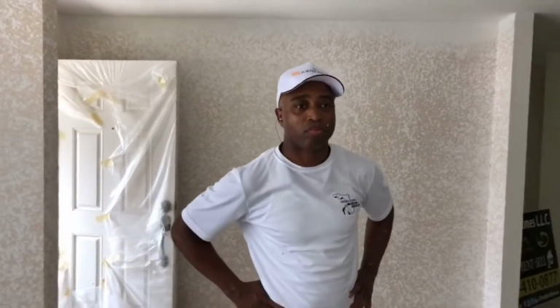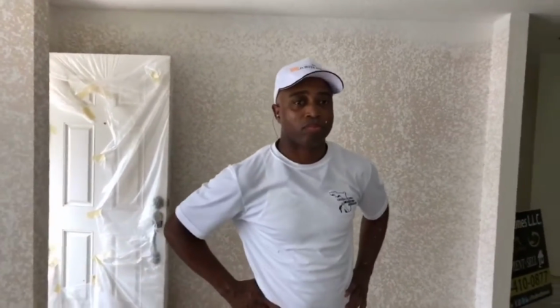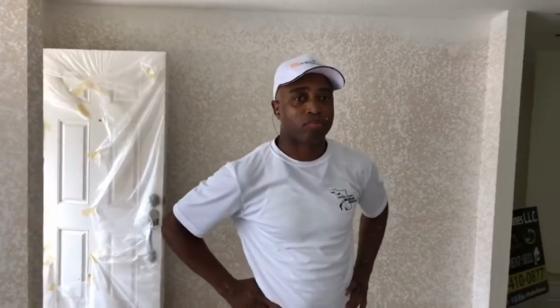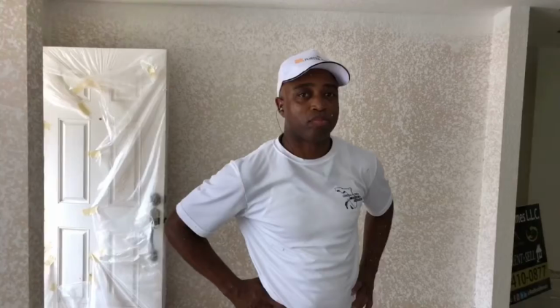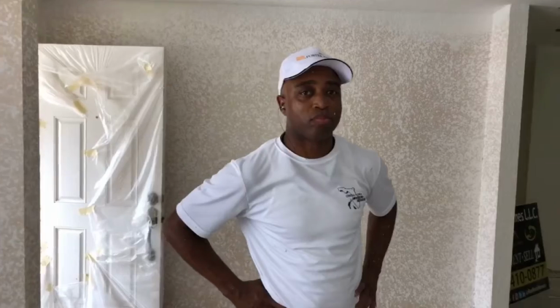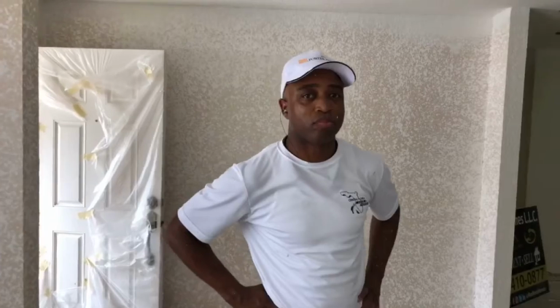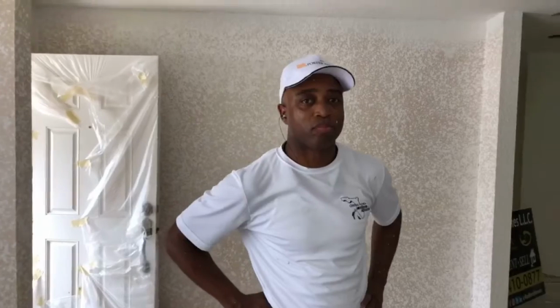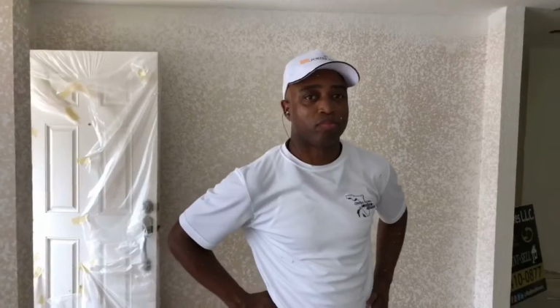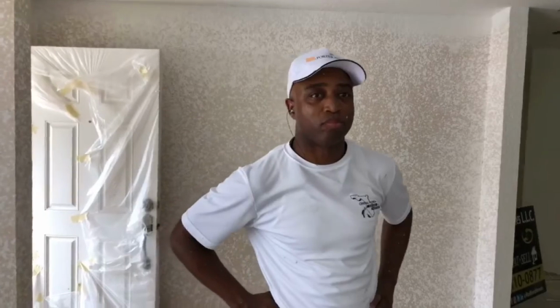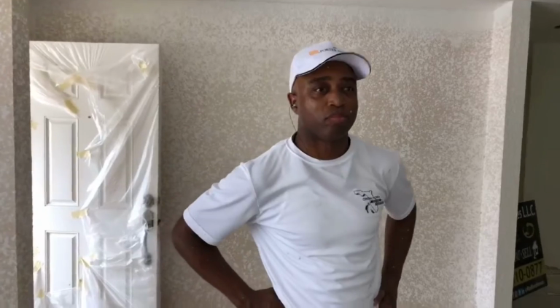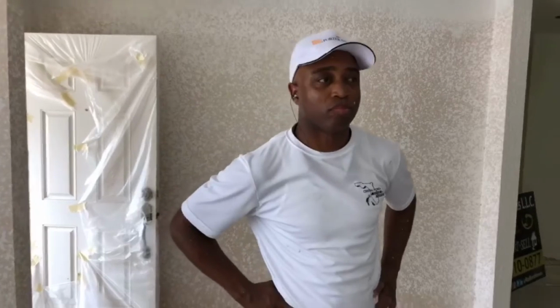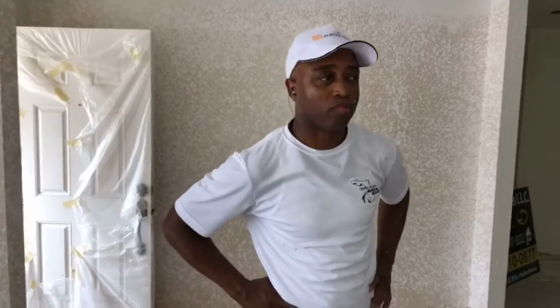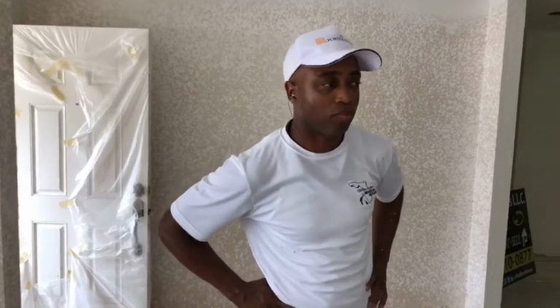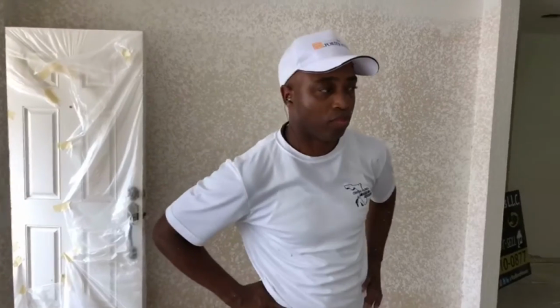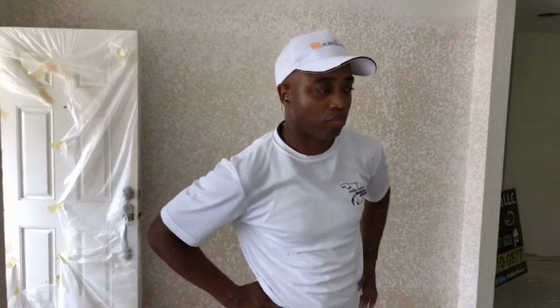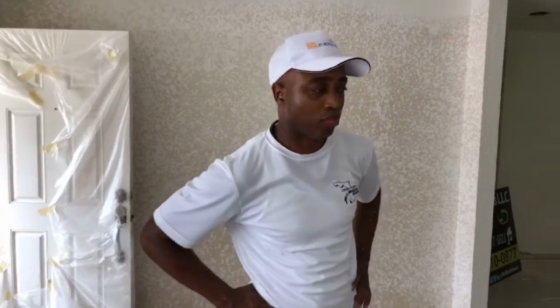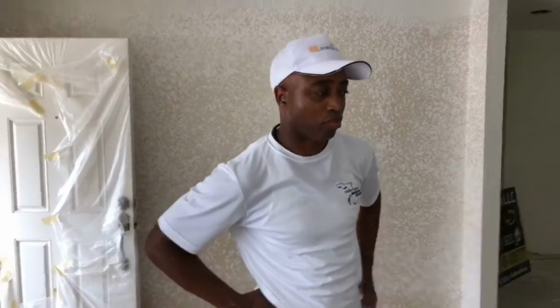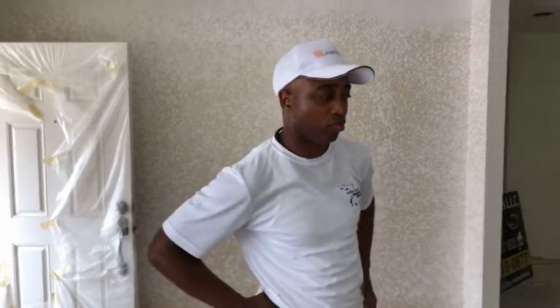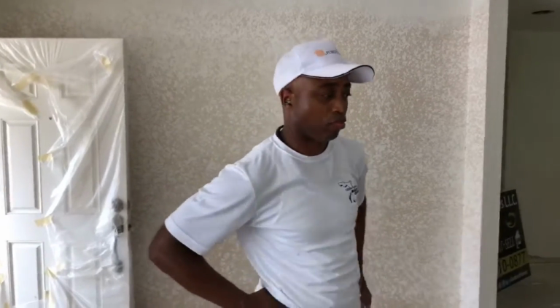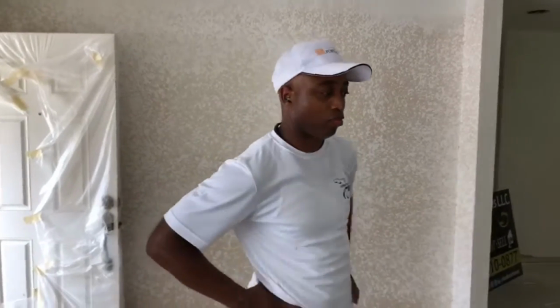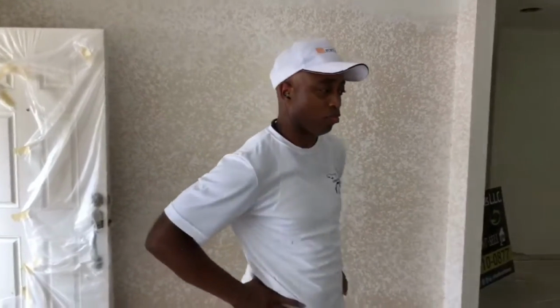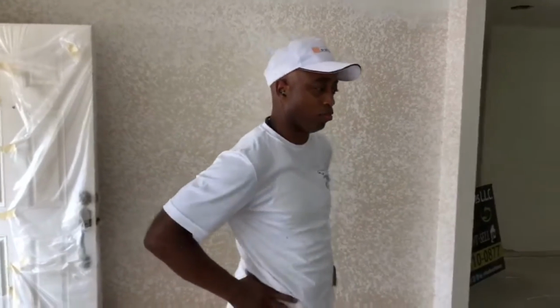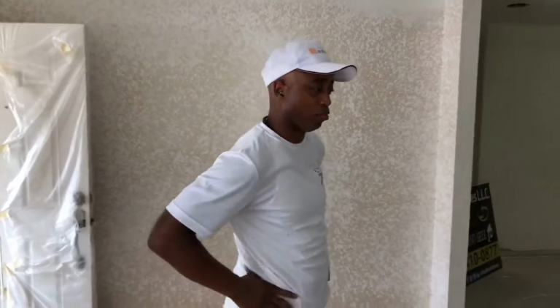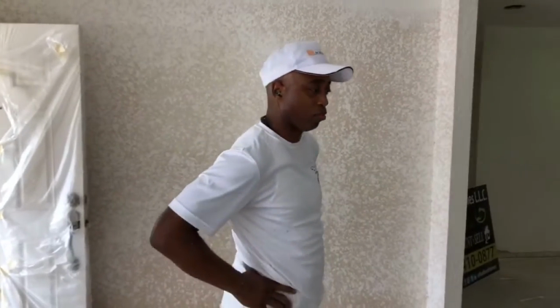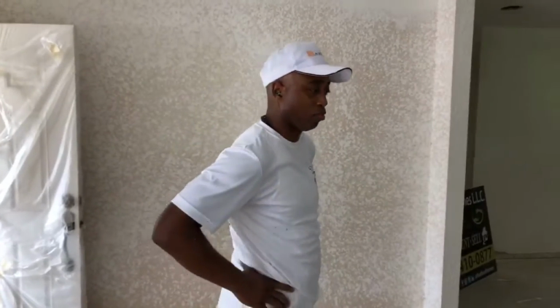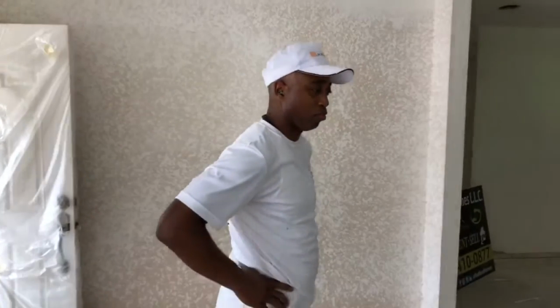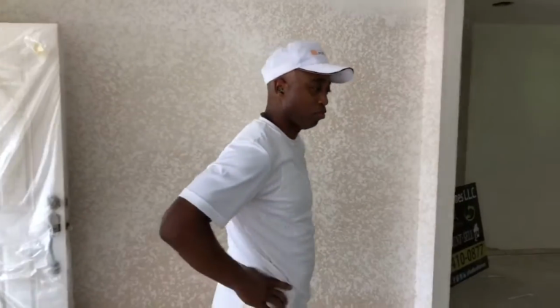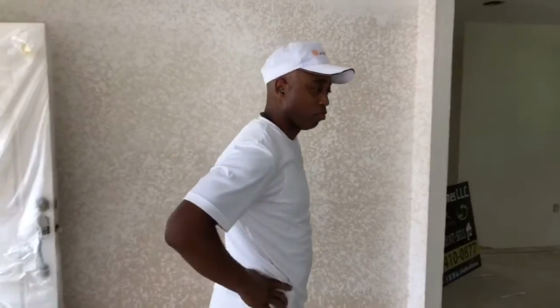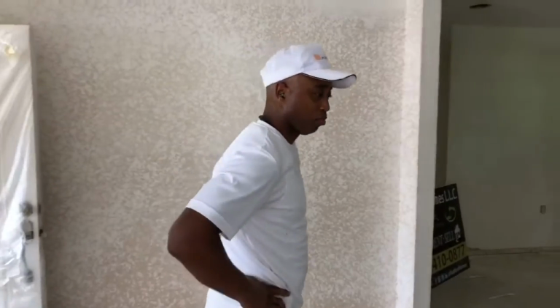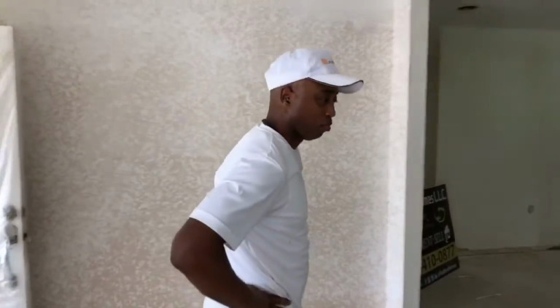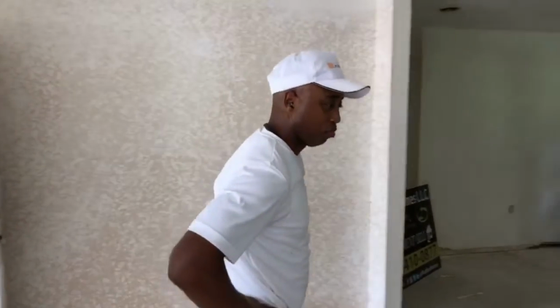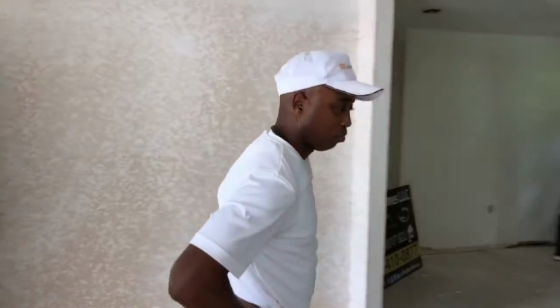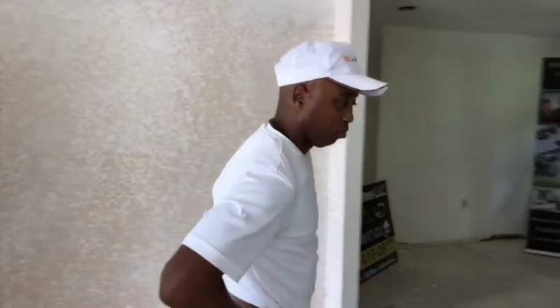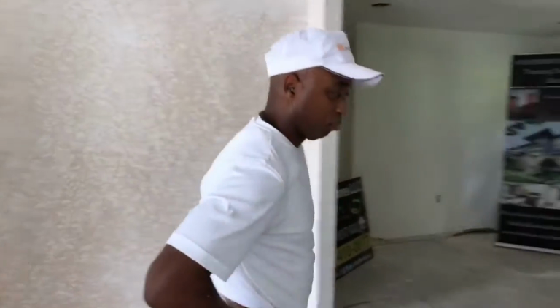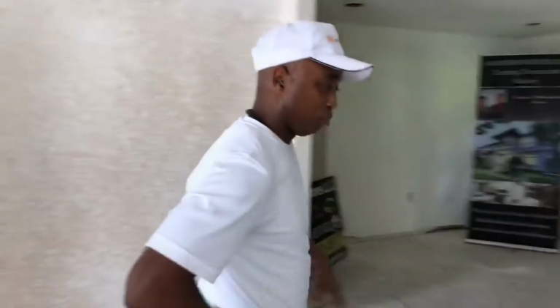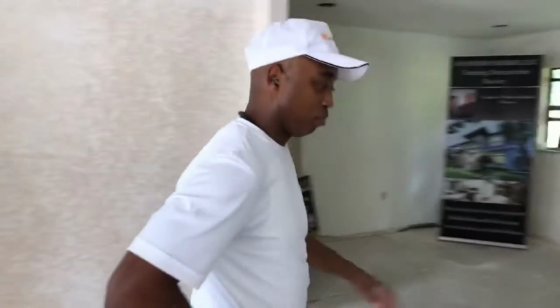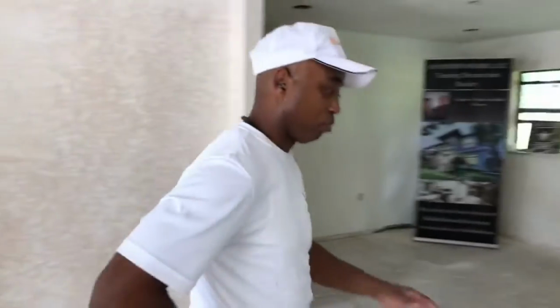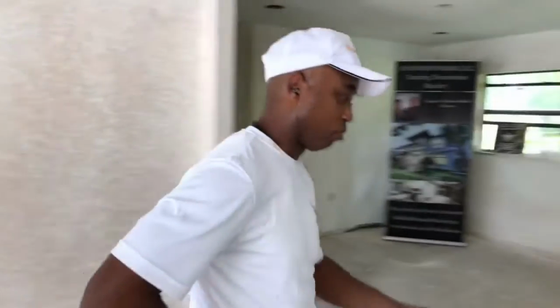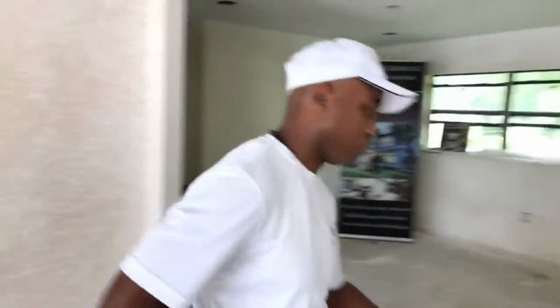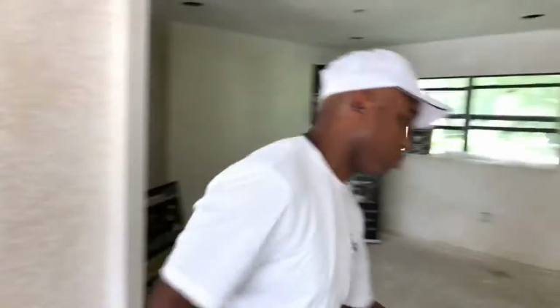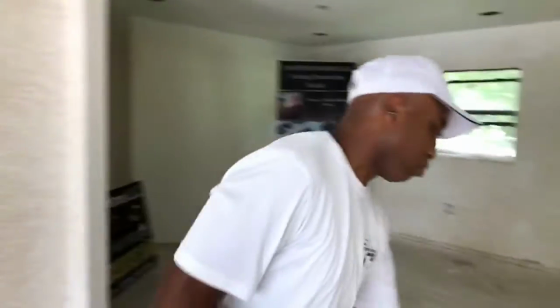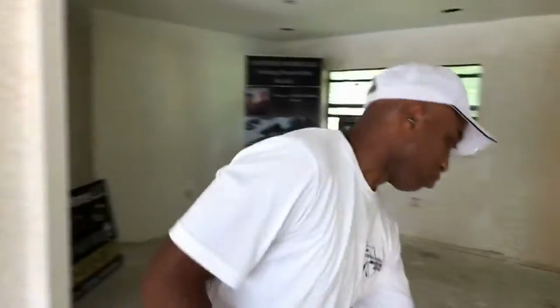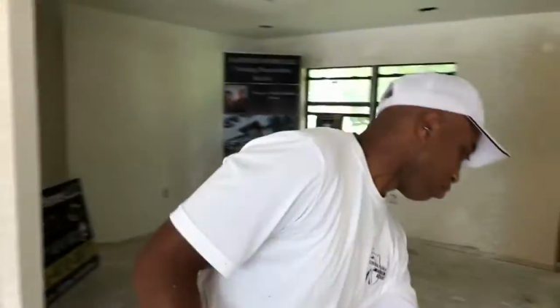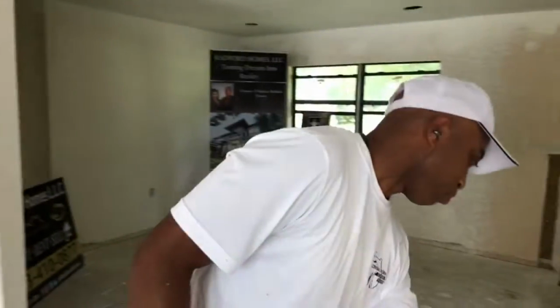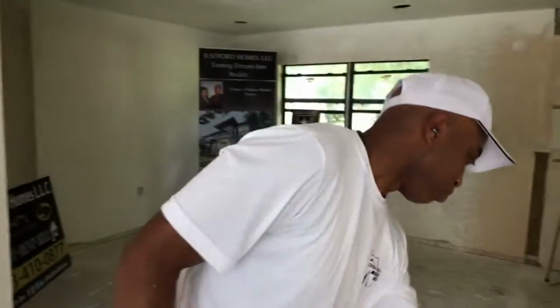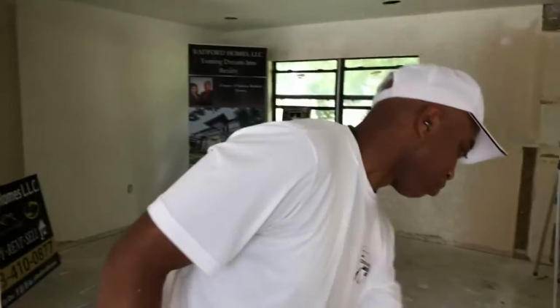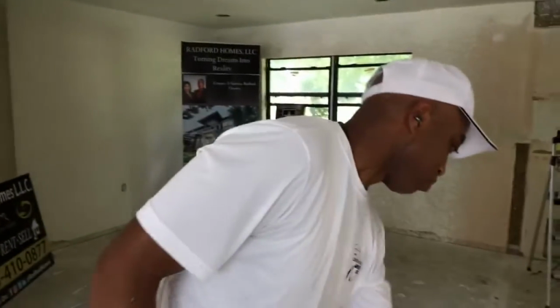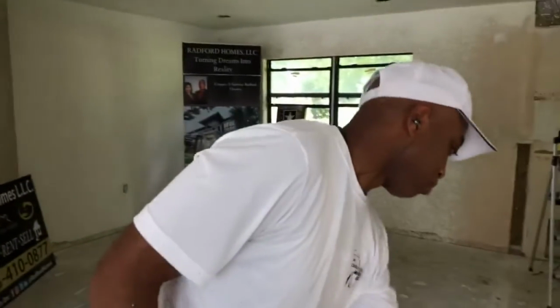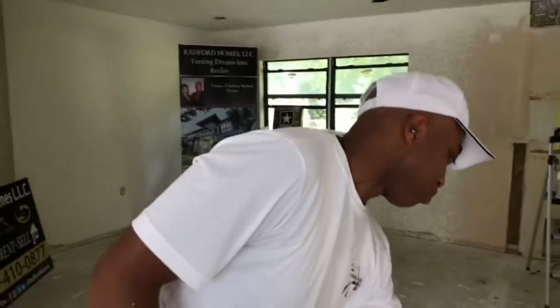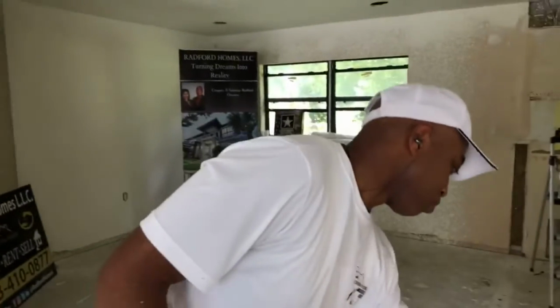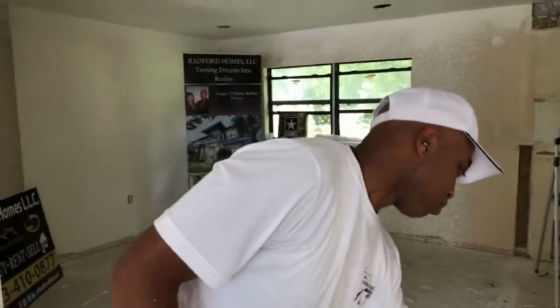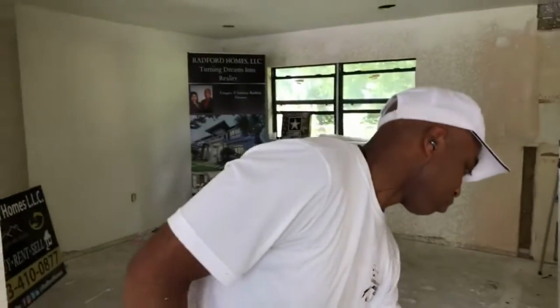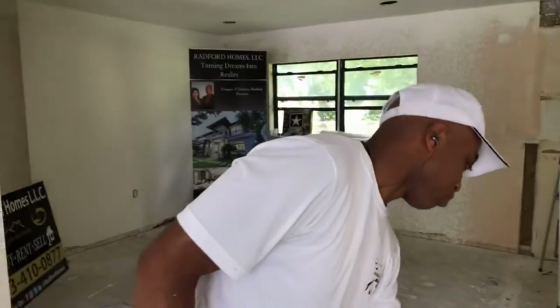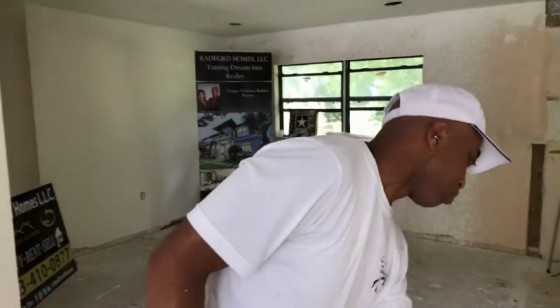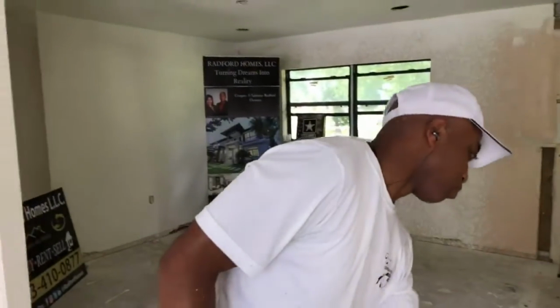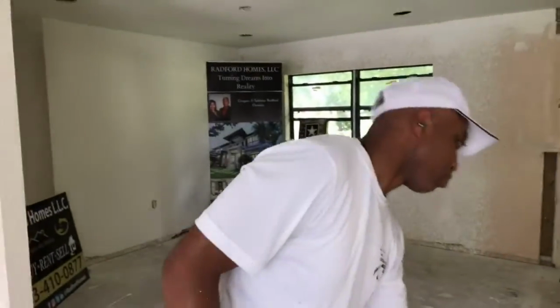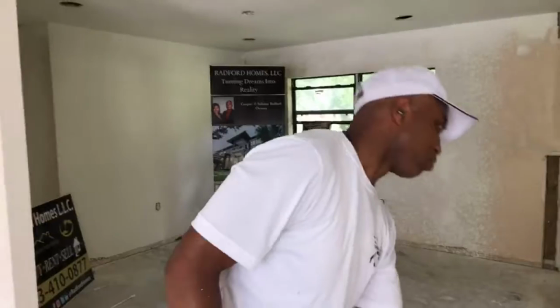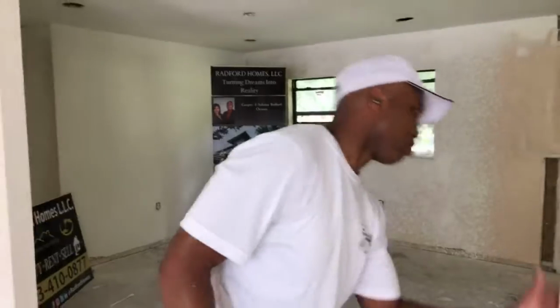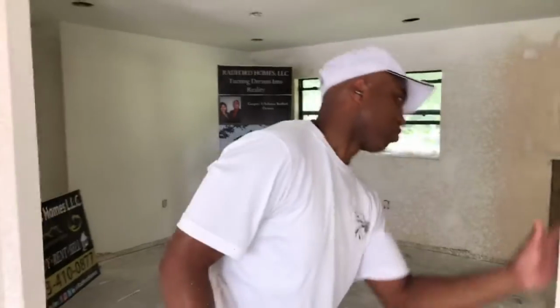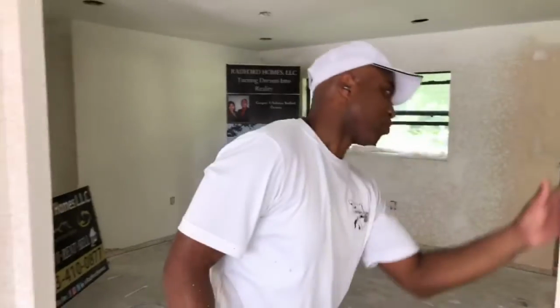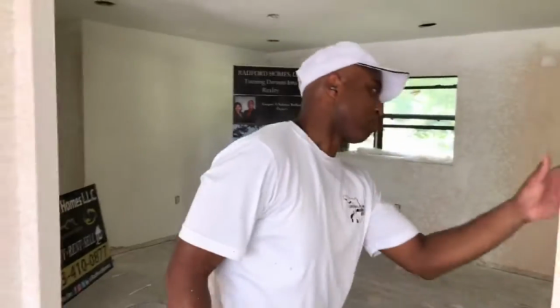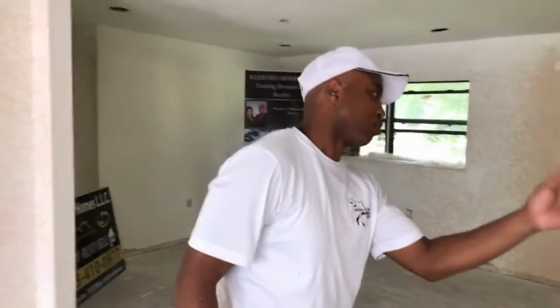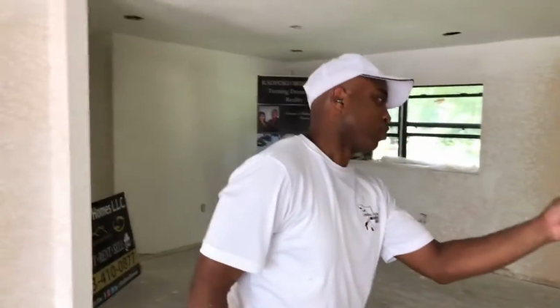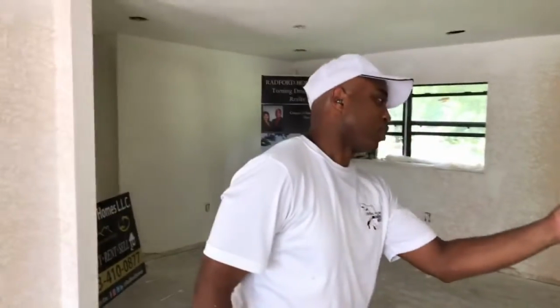Most companies will put knockdown on the ceiling but won't put knockdown on the wall — they'll put what you call an orange peel. But we like the aesthetic look of the knockdown on the wall because it gives the house more pop, a more beautiful feel. I love it, so I do it in all my houses. Me and John have been rocking like this for the last couple of jobs.